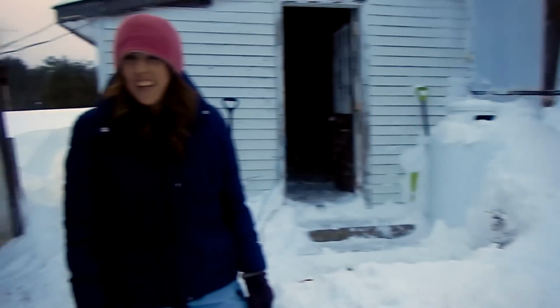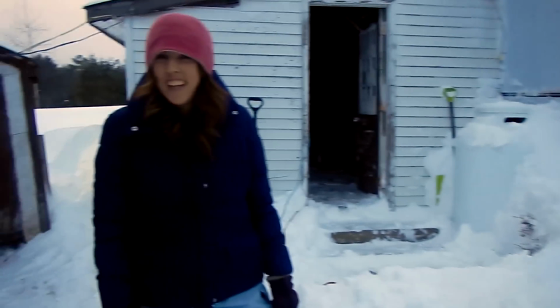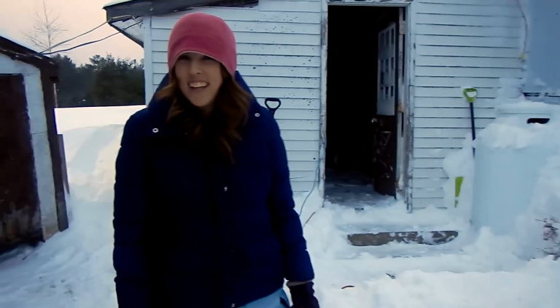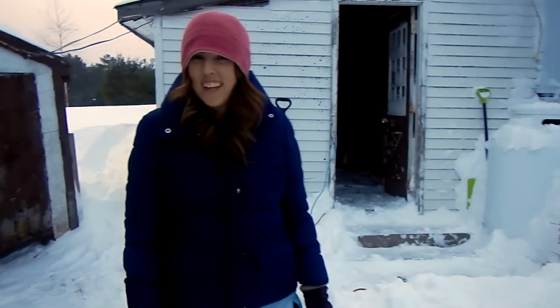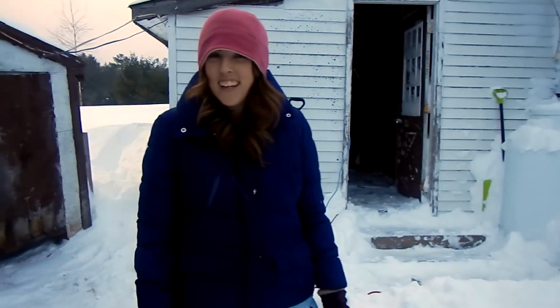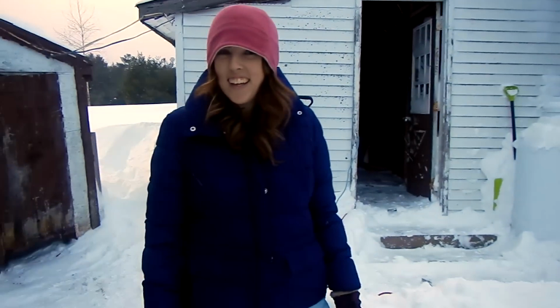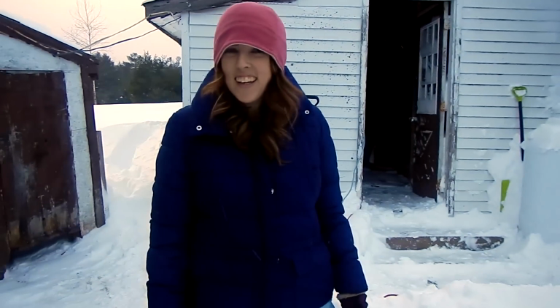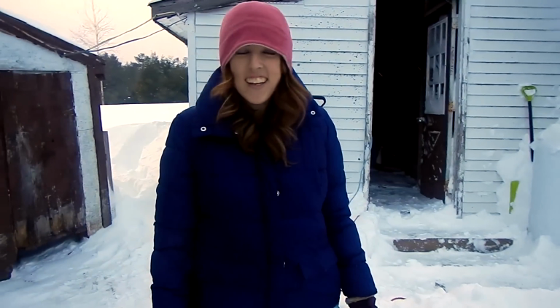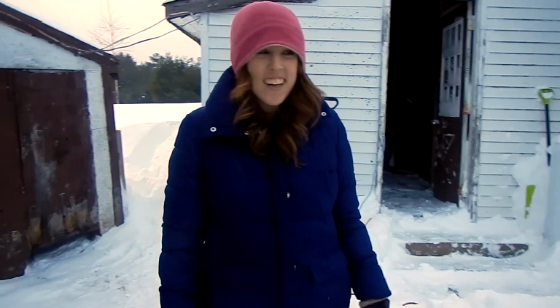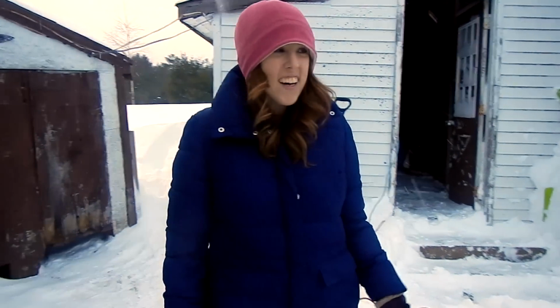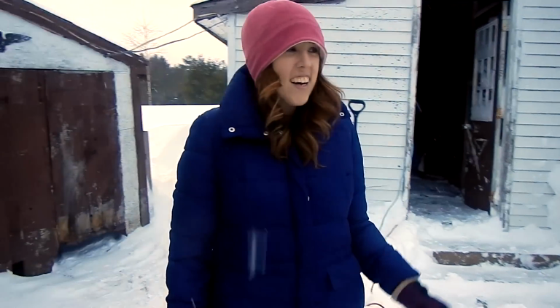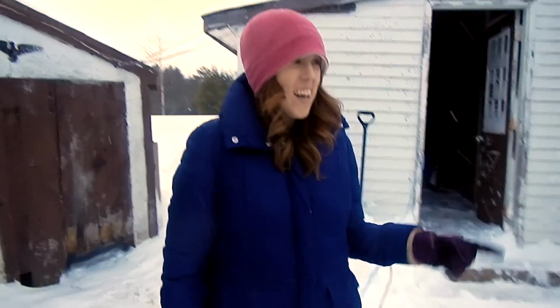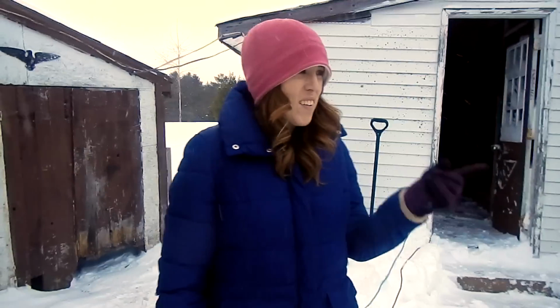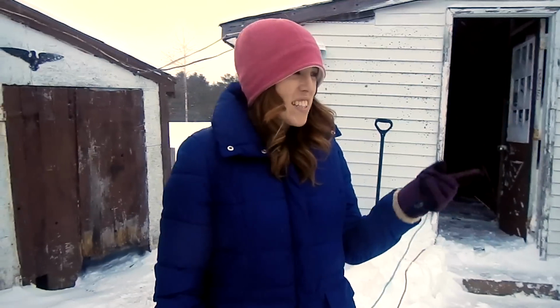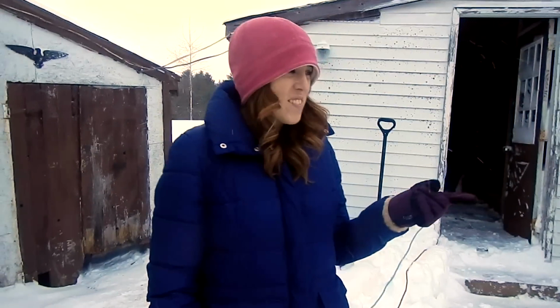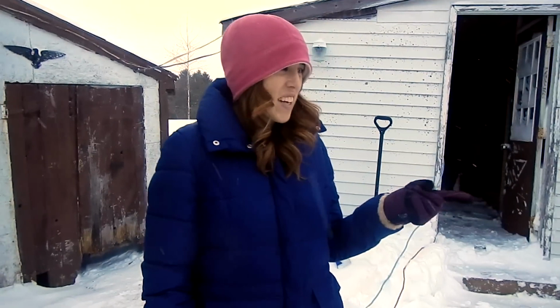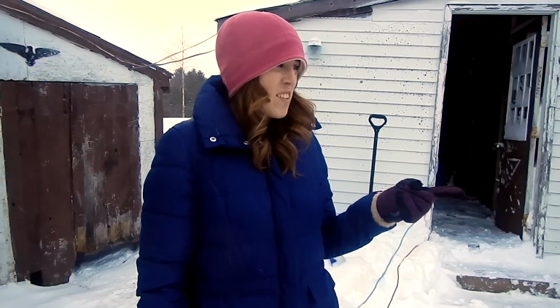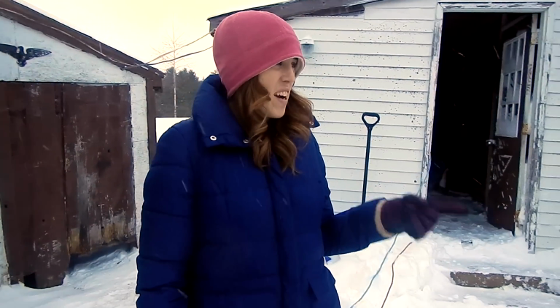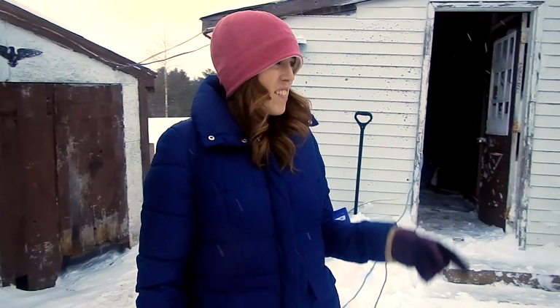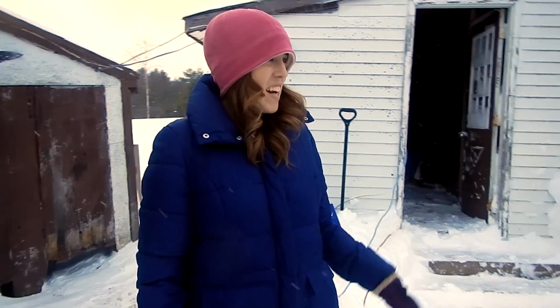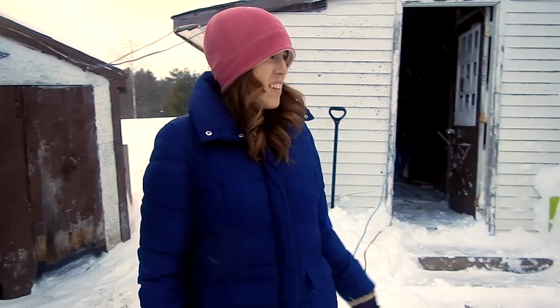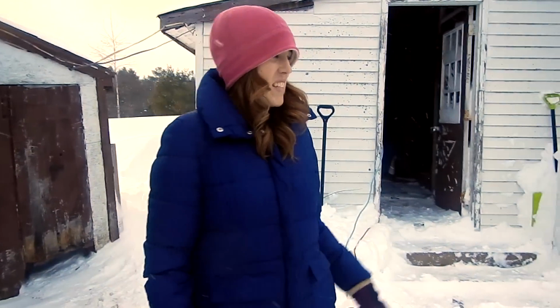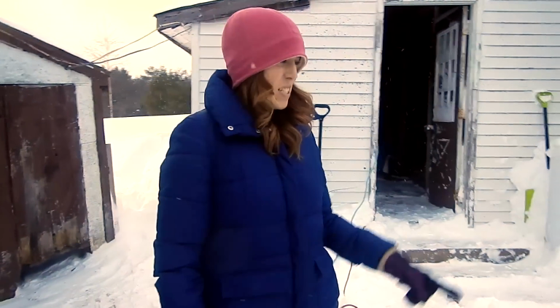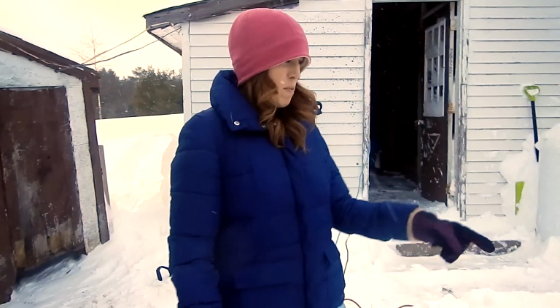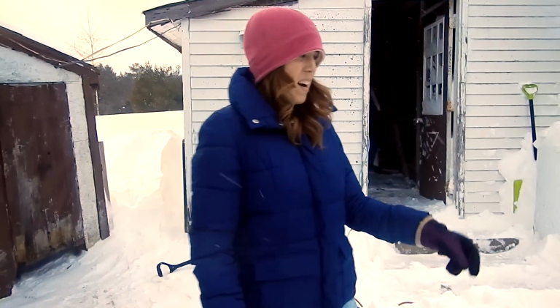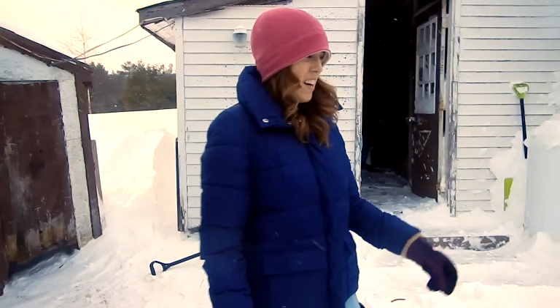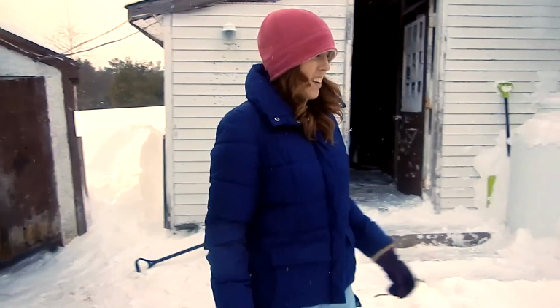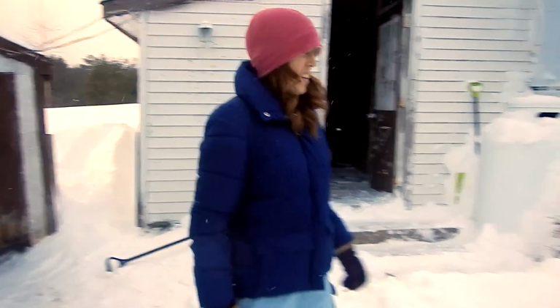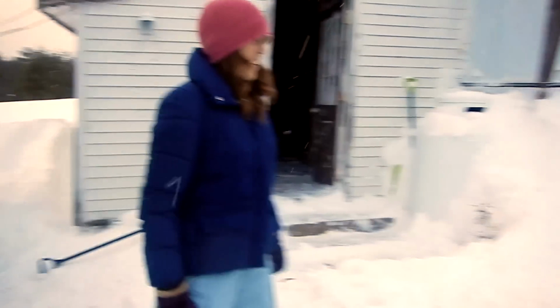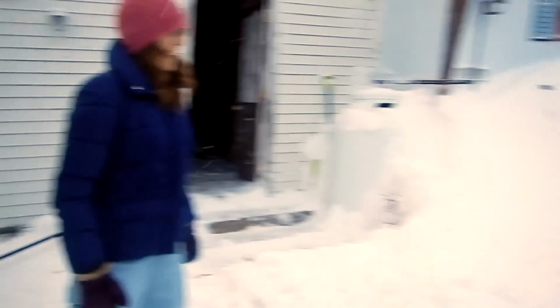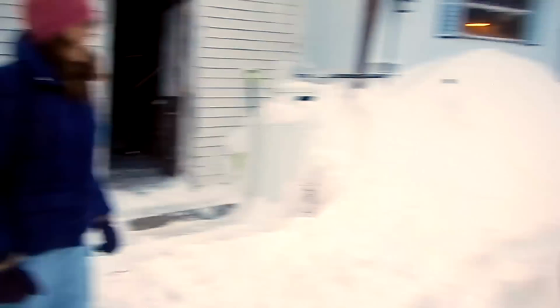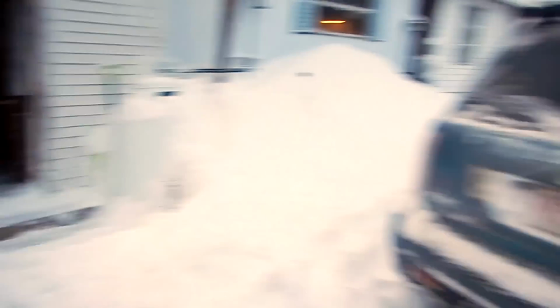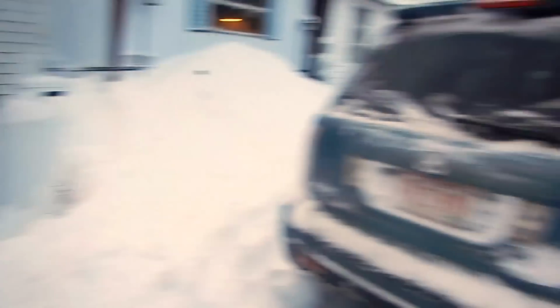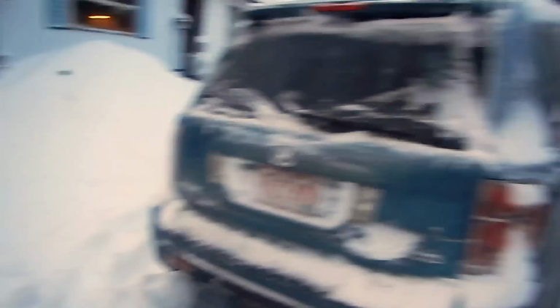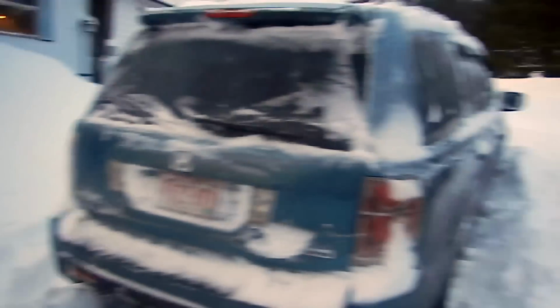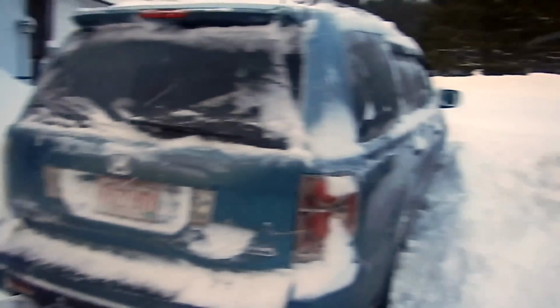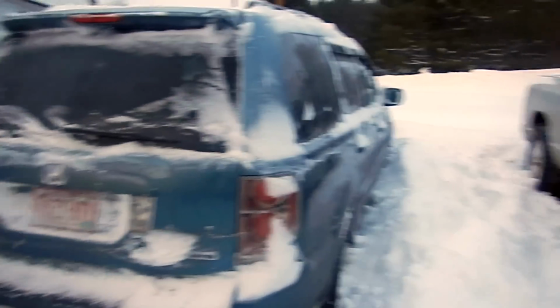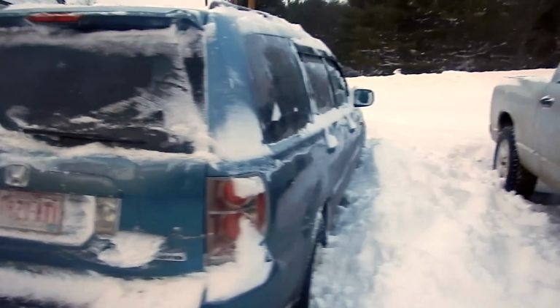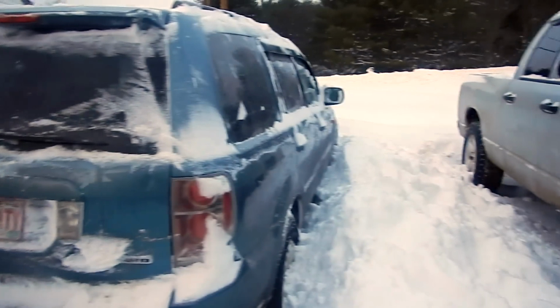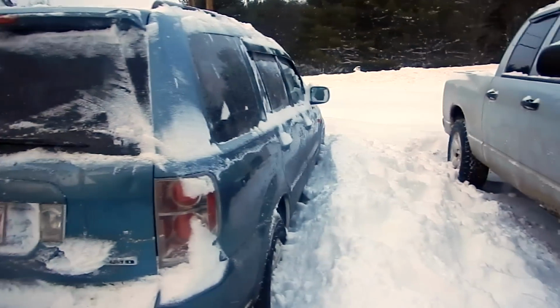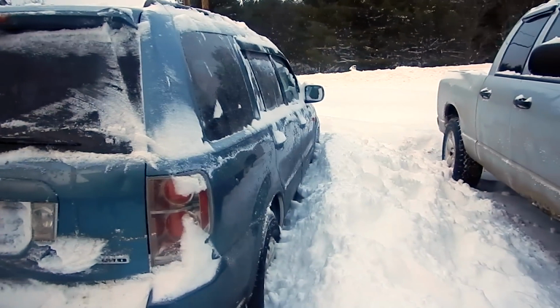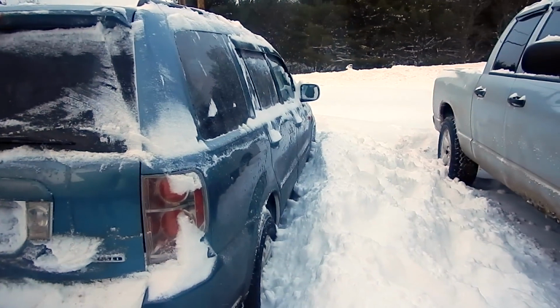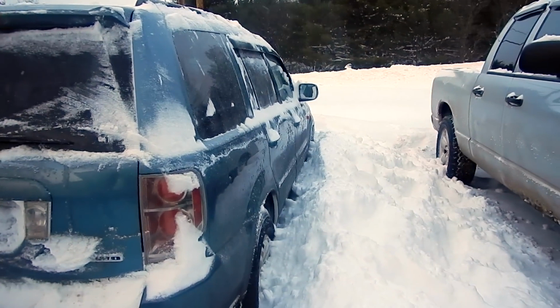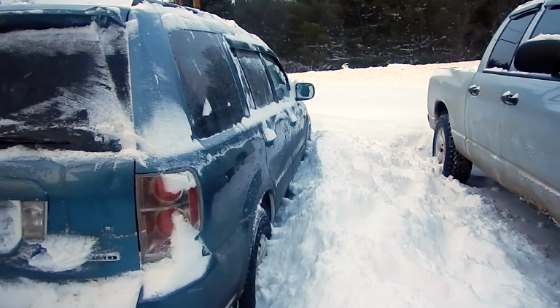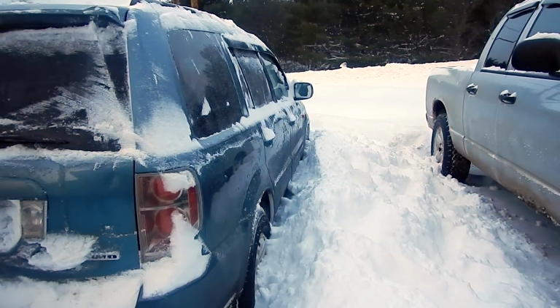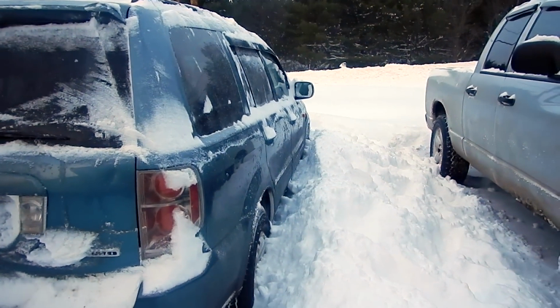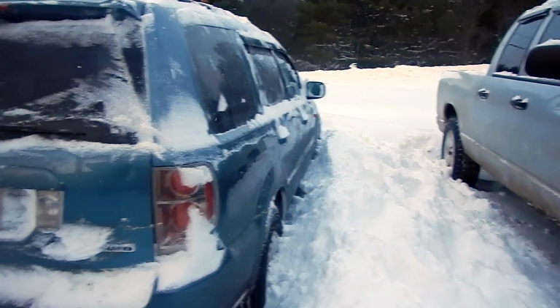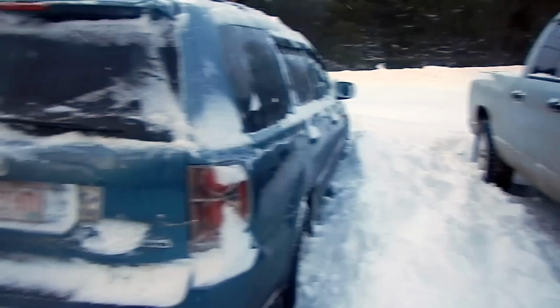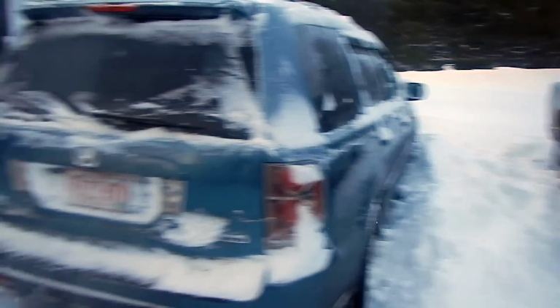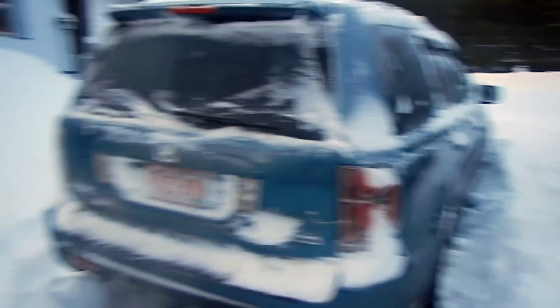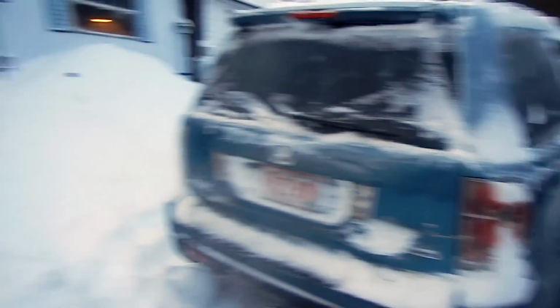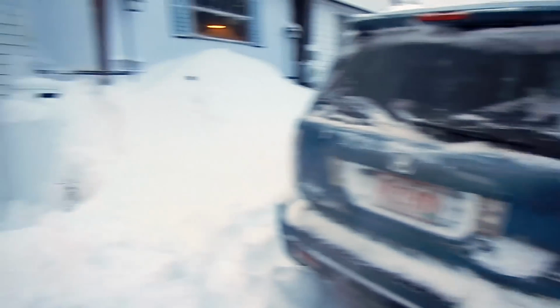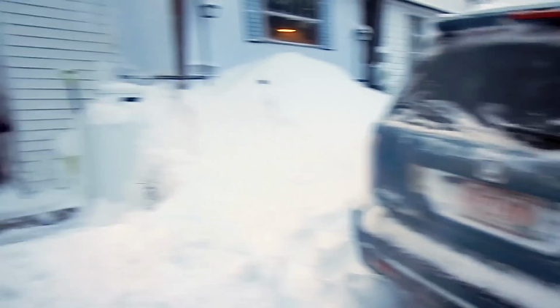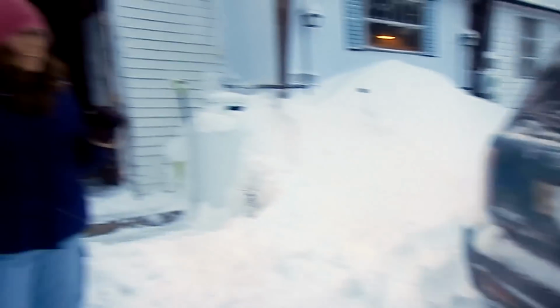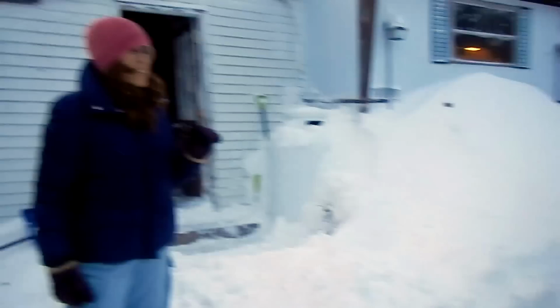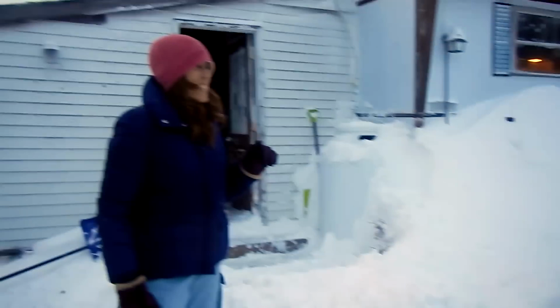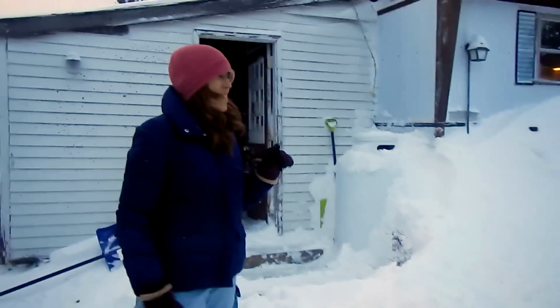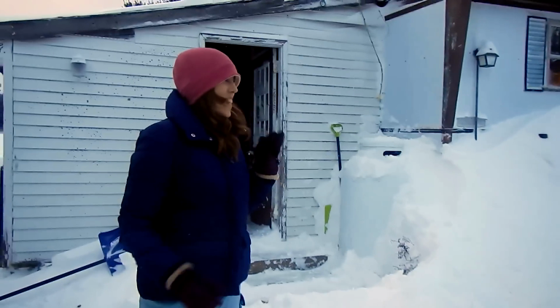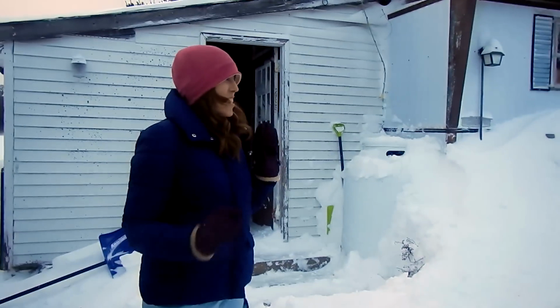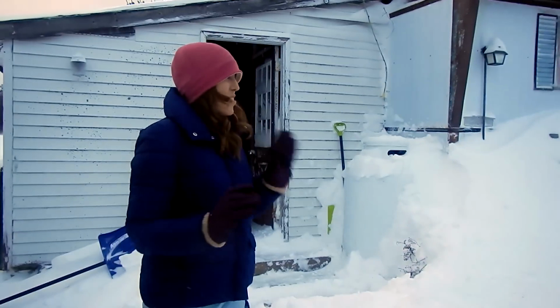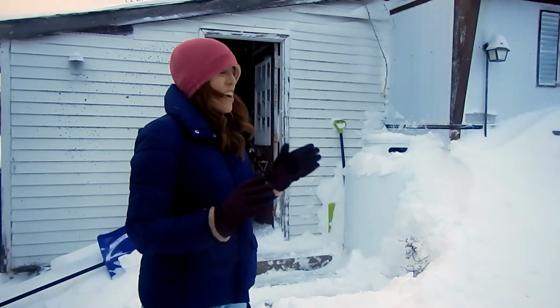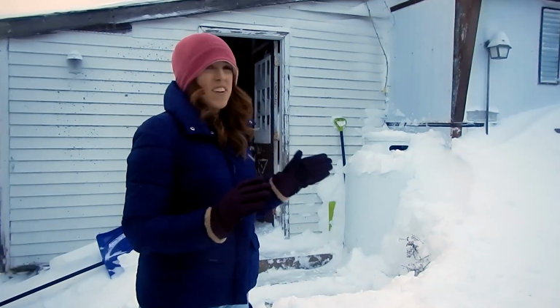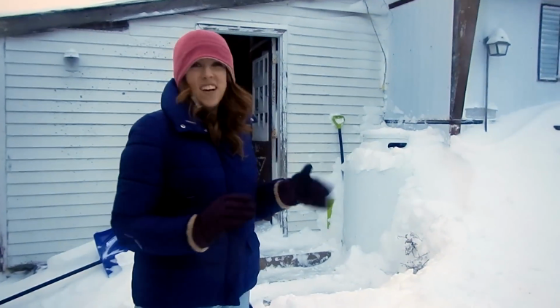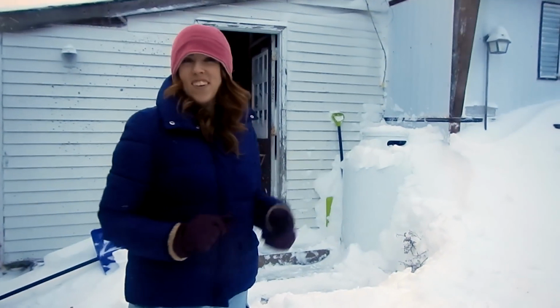What are you doing out here? I want to see if I can drive it out of its spot. Out of the snowdrift? This is a big mound. And I really want to see if I can just drive it out.